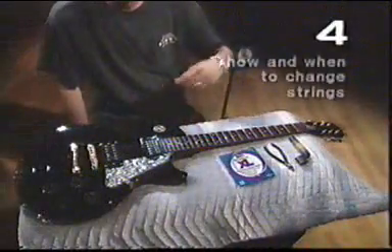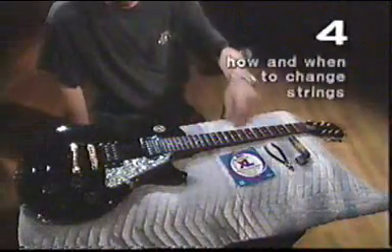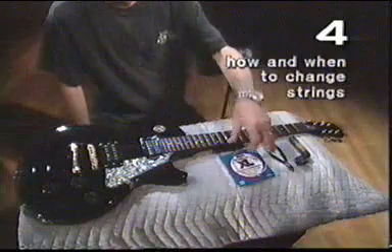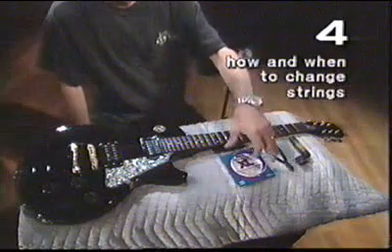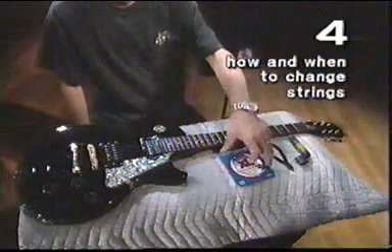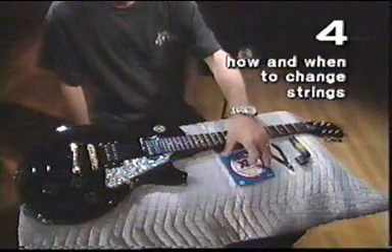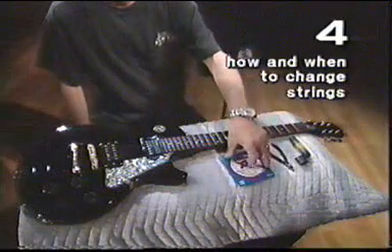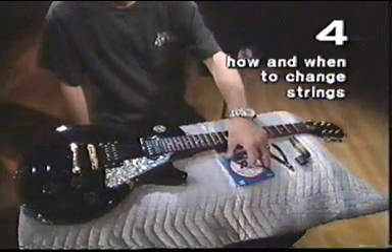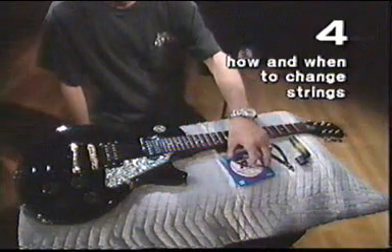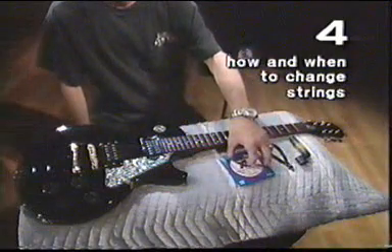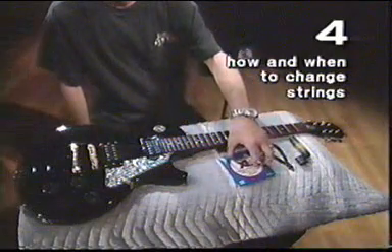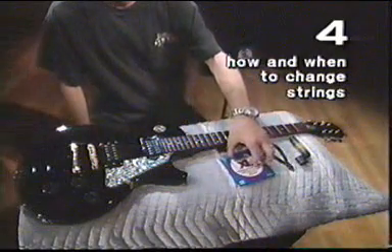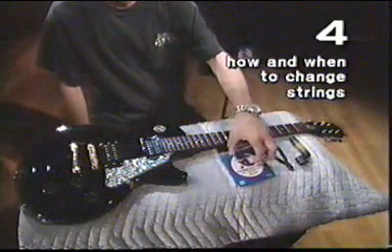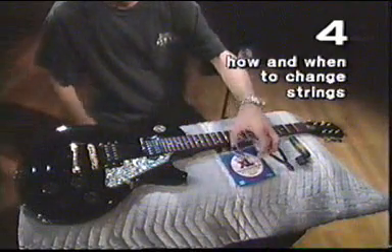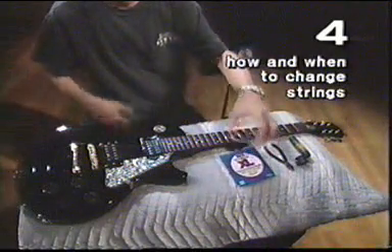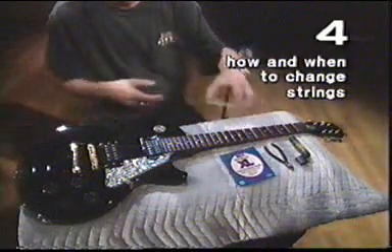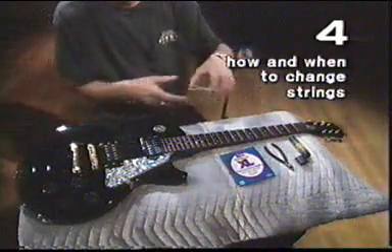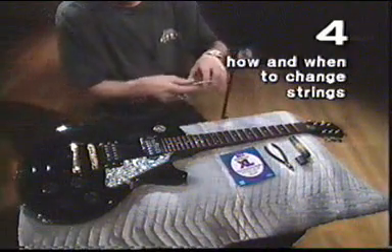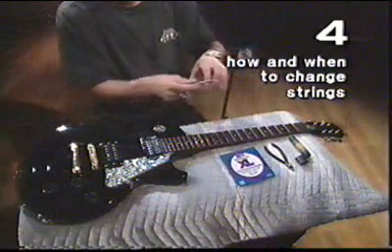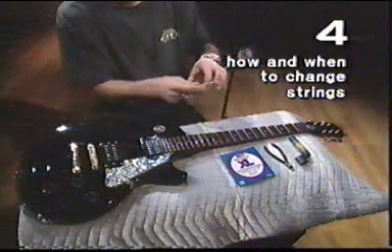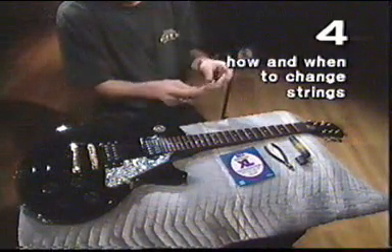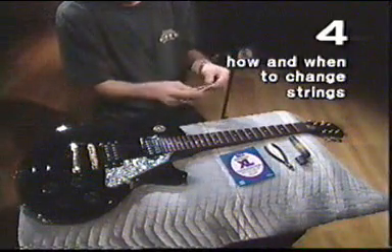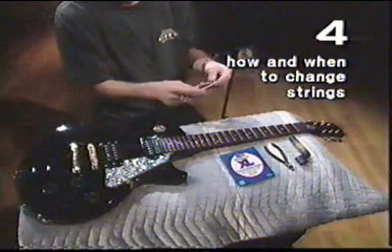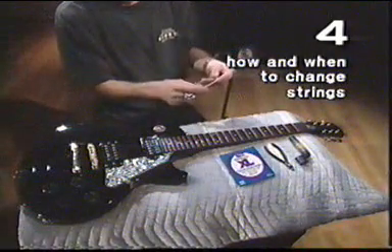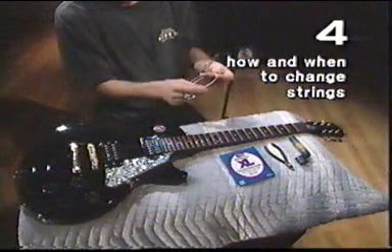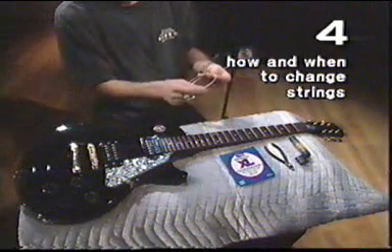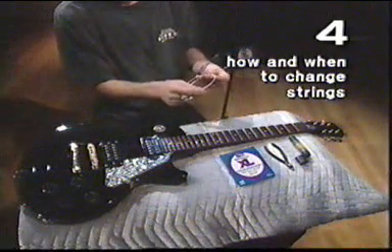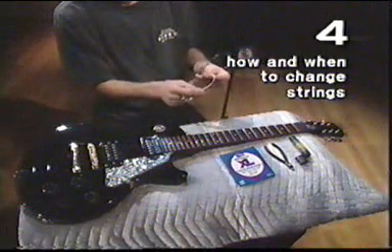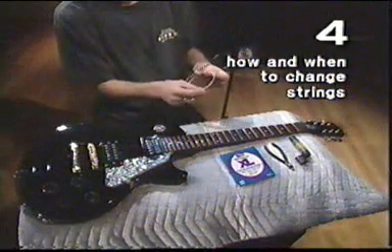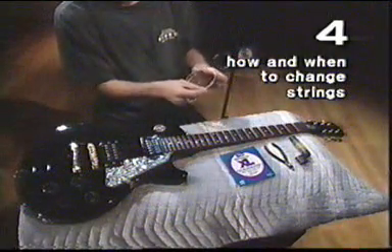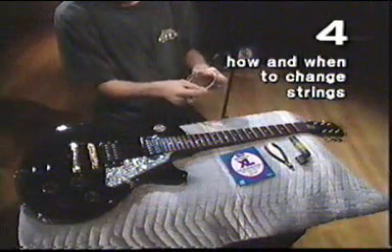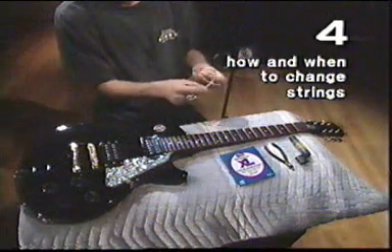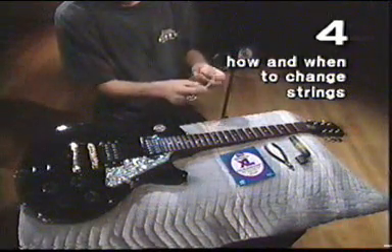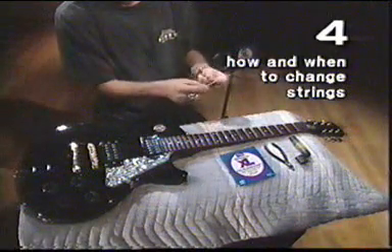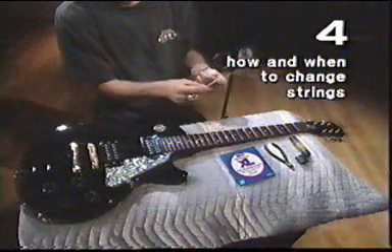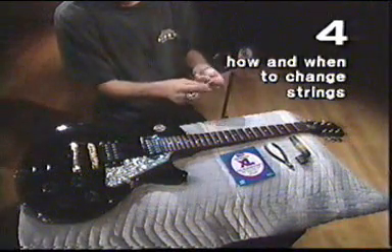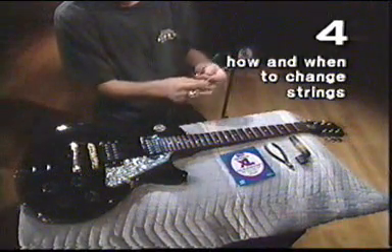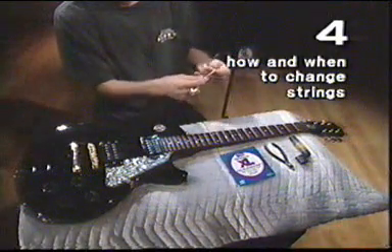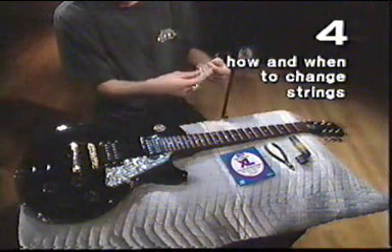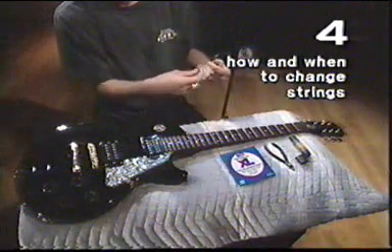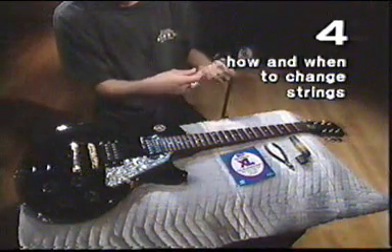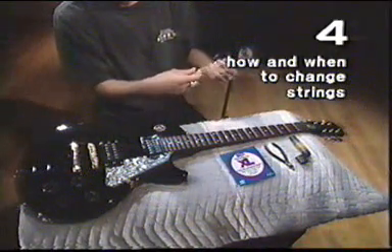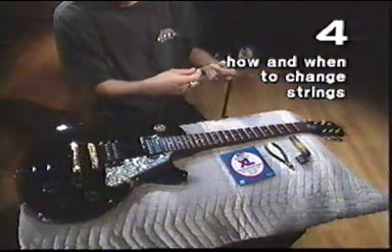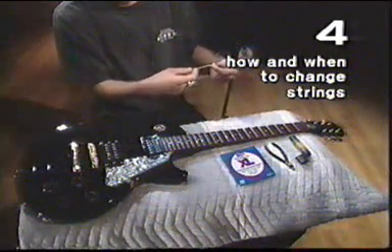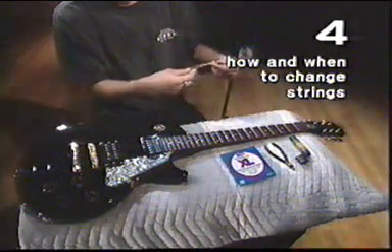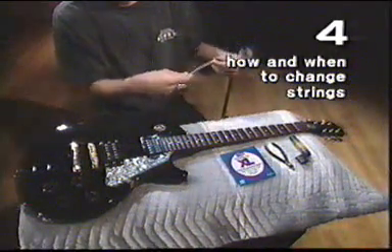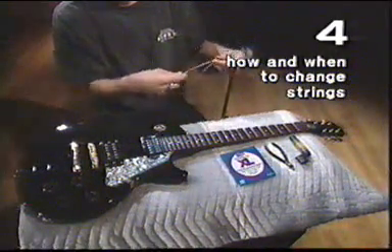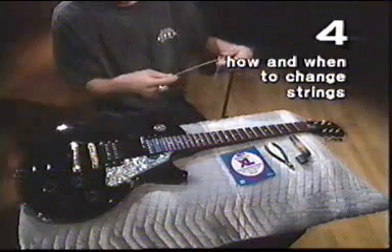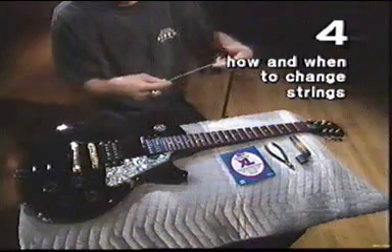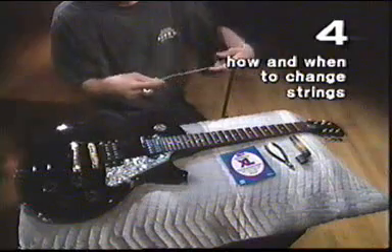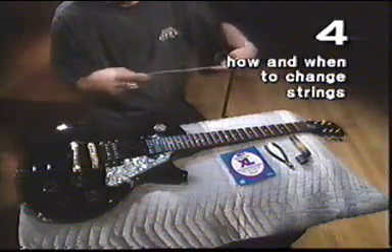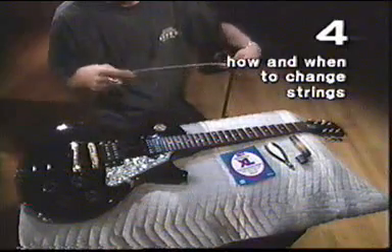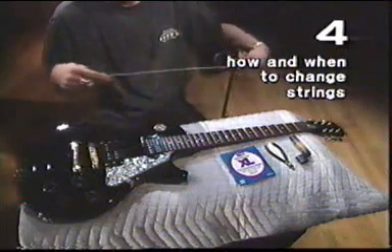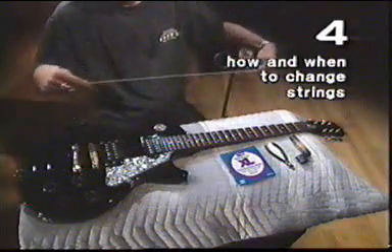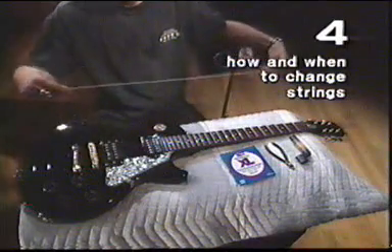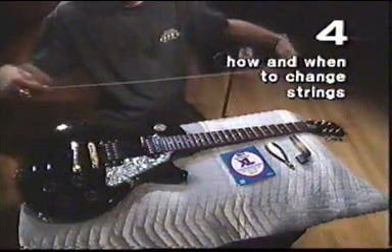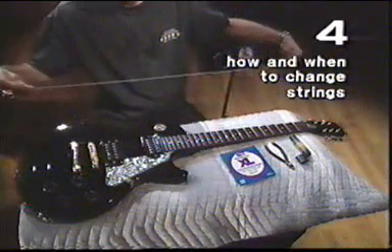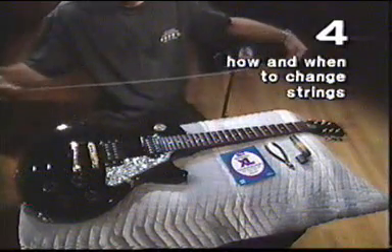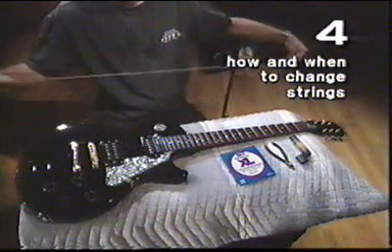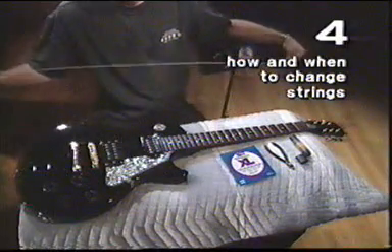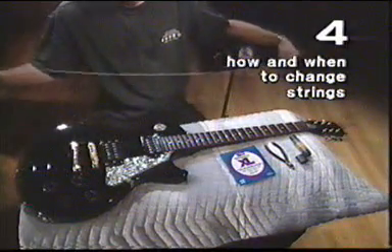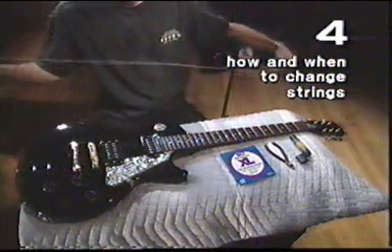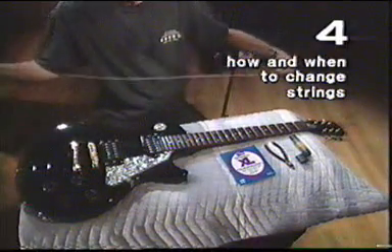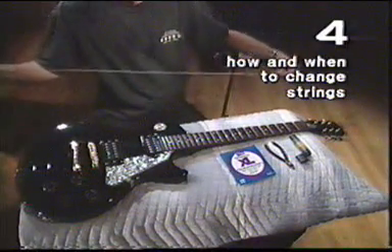All right, it's time to change strings, and we're going to start with the lowest string, which is the sixth string, the E string, the low E string.